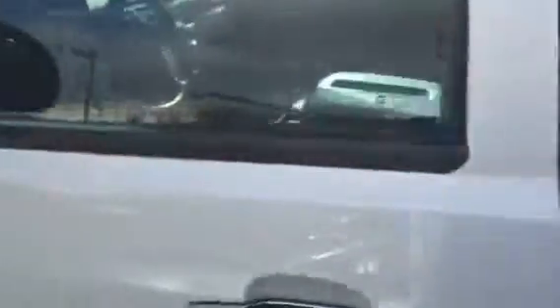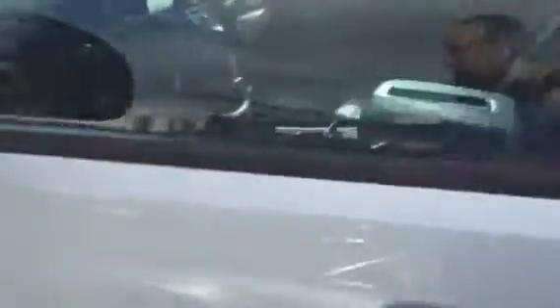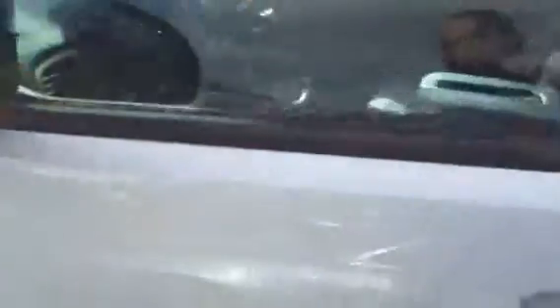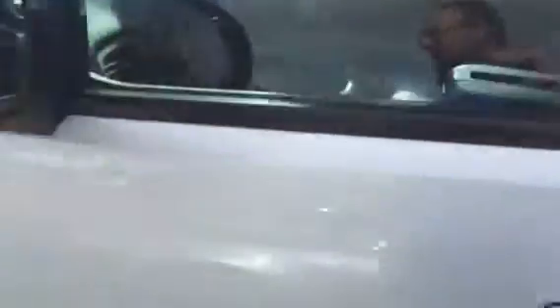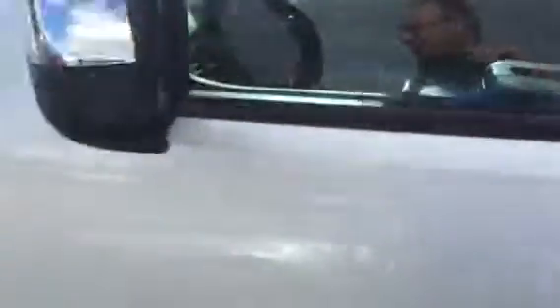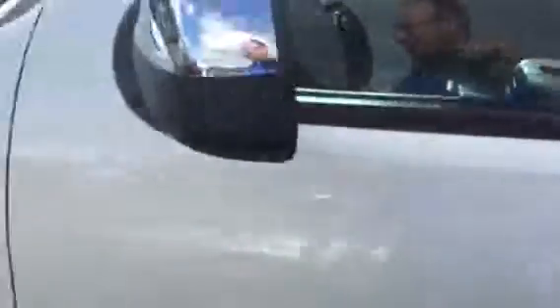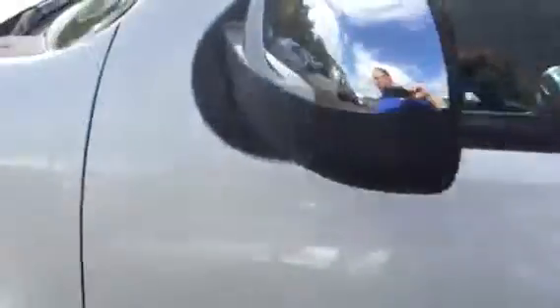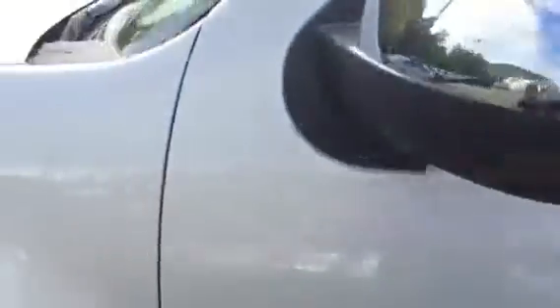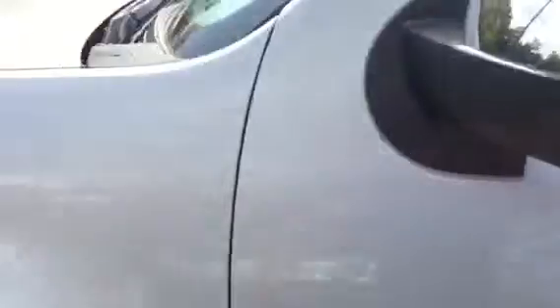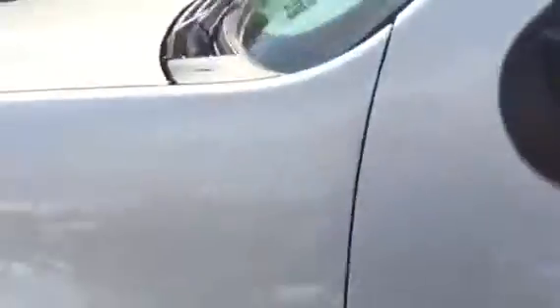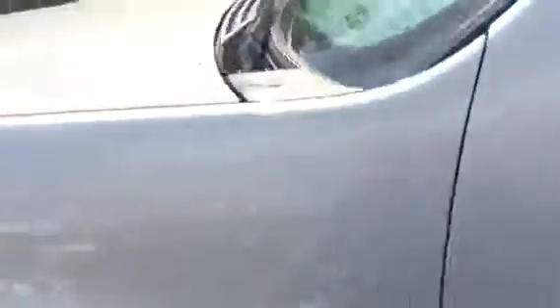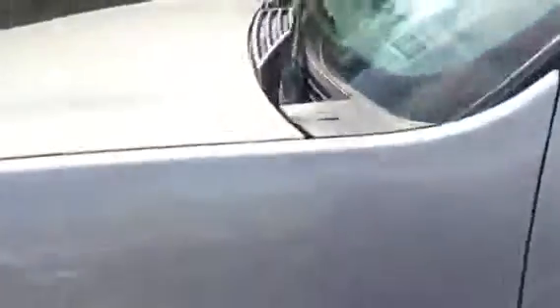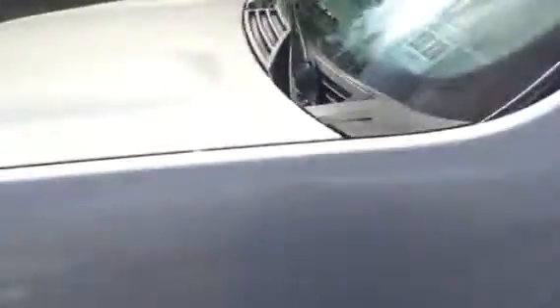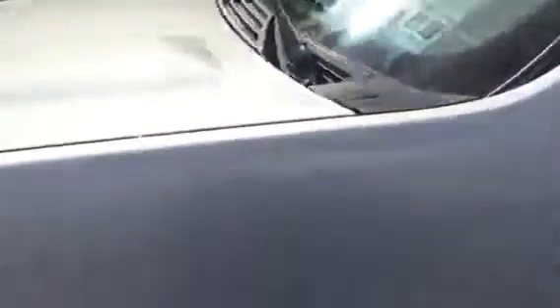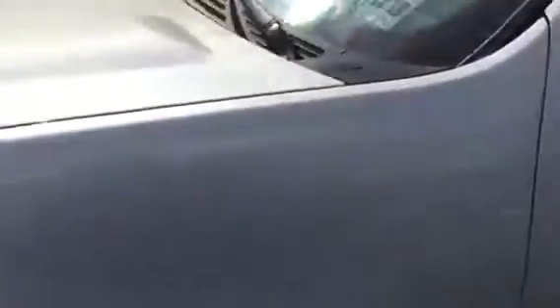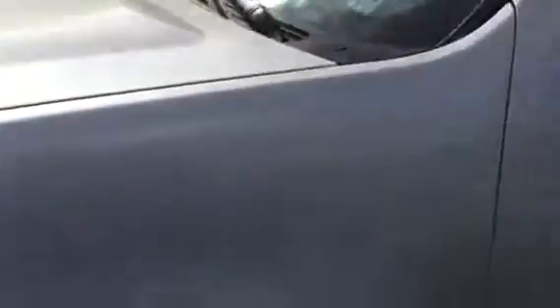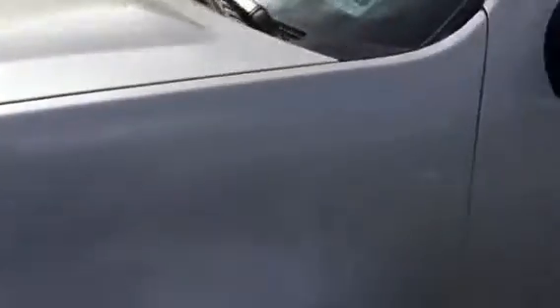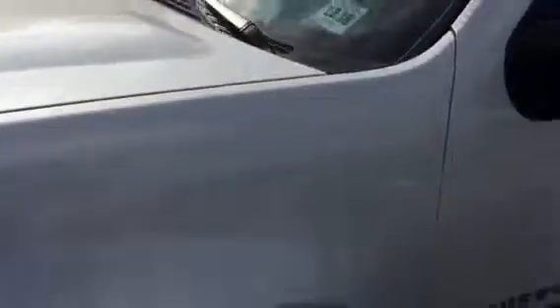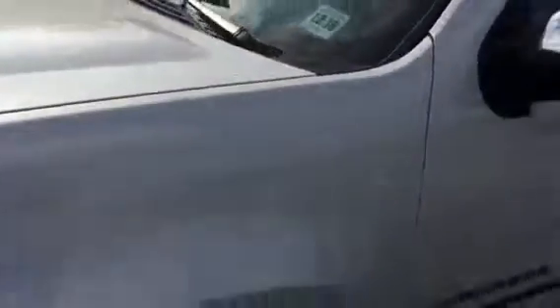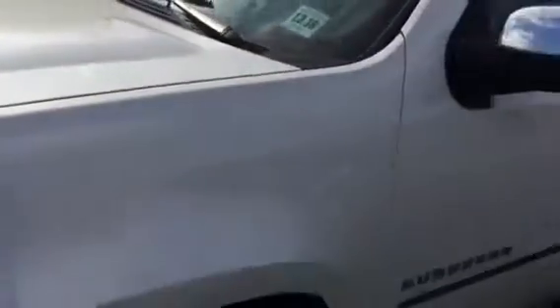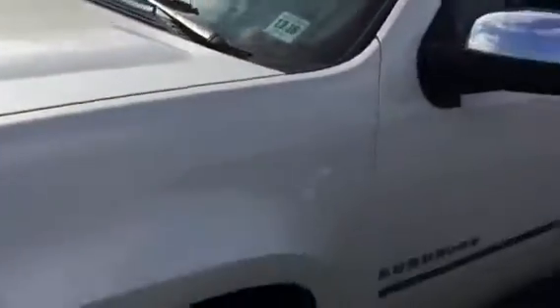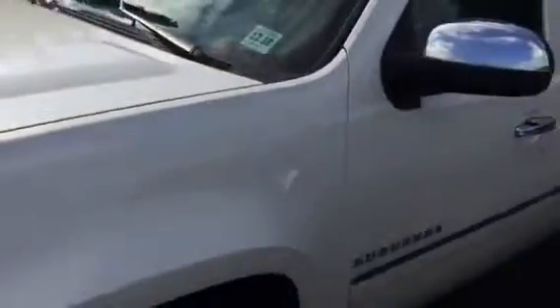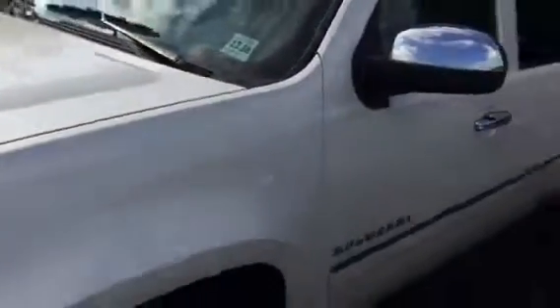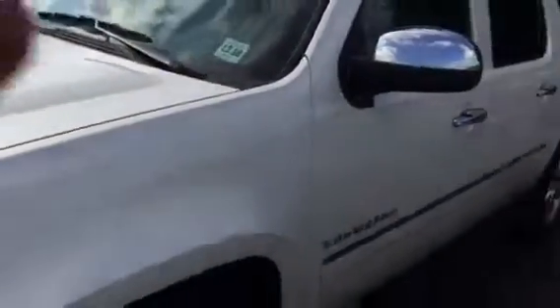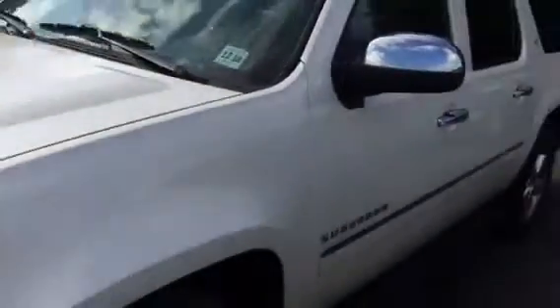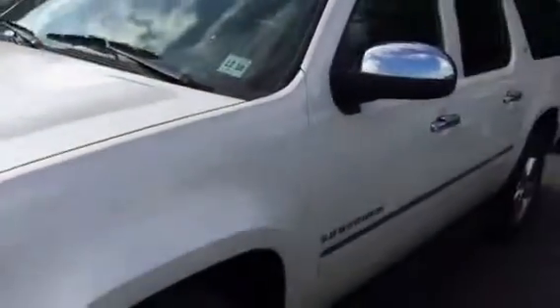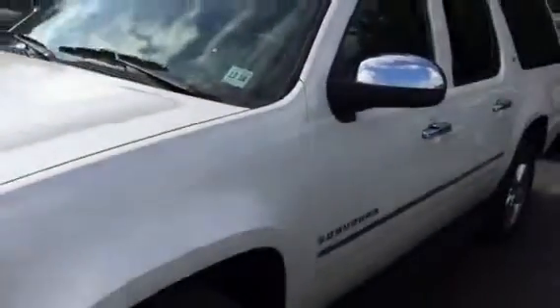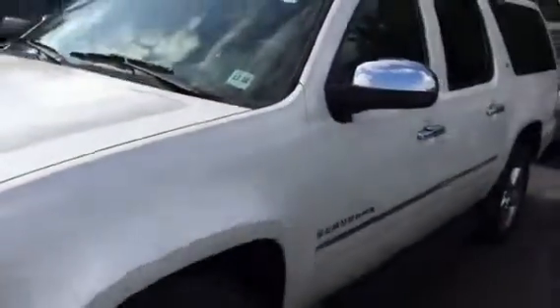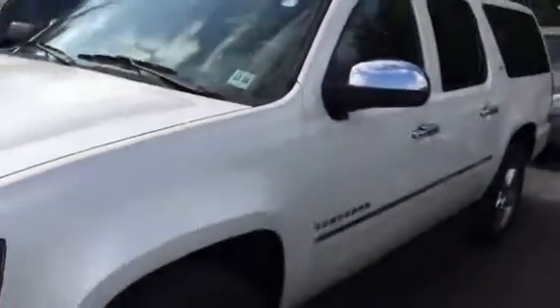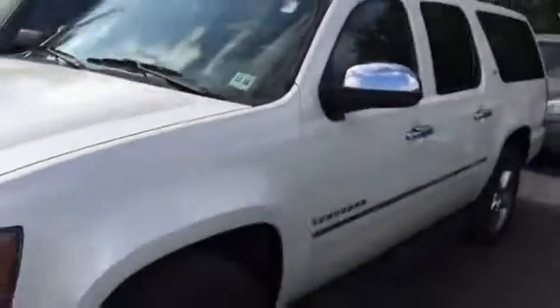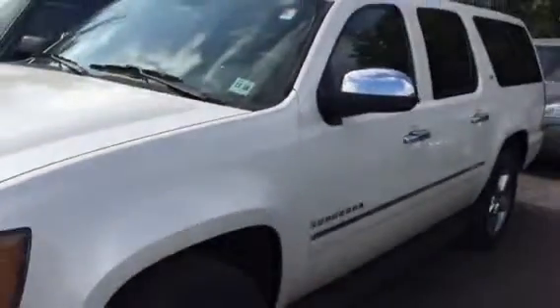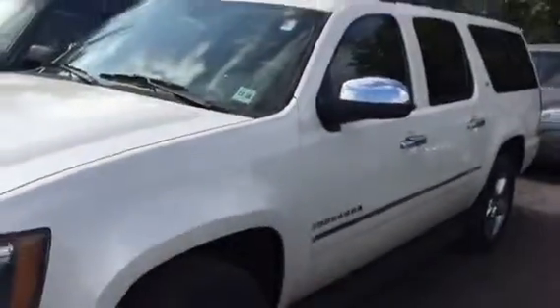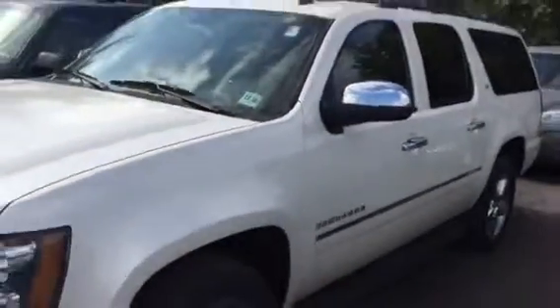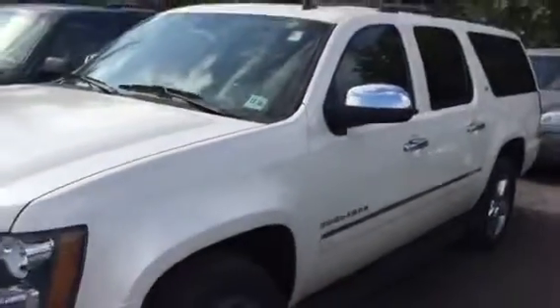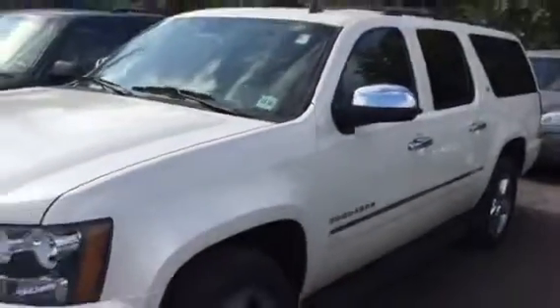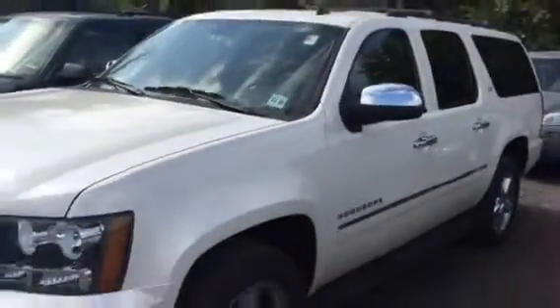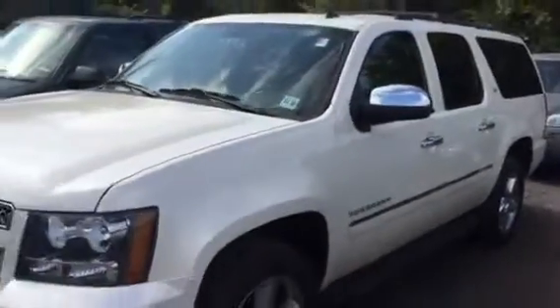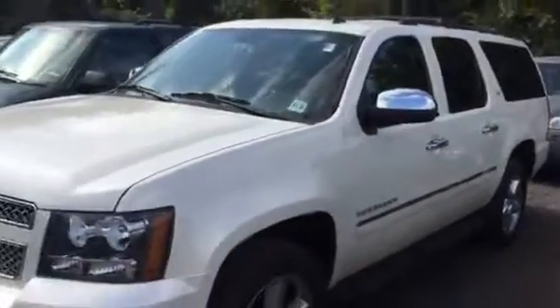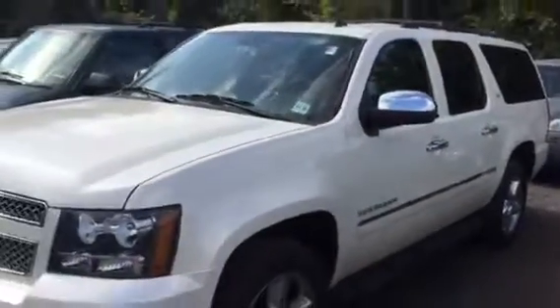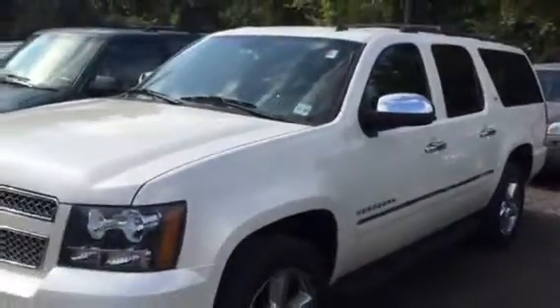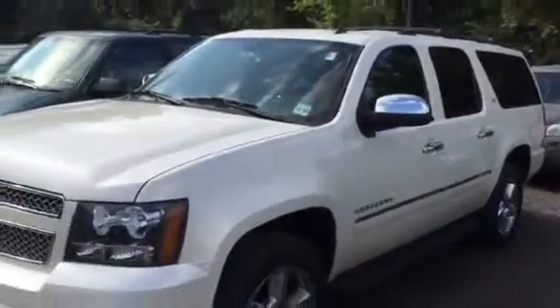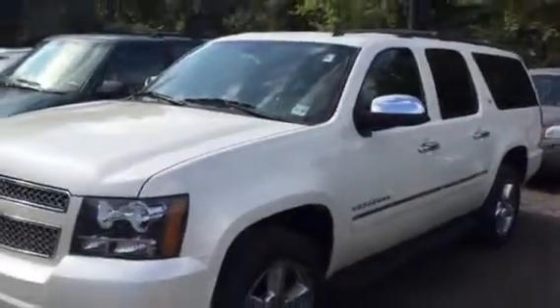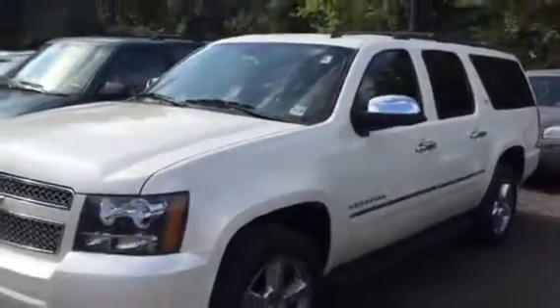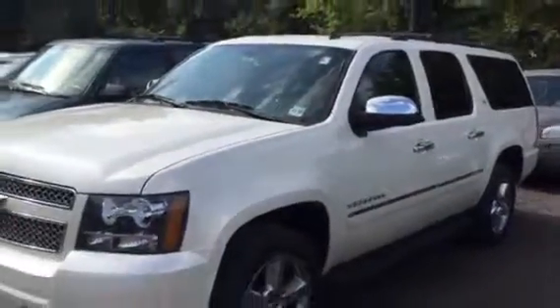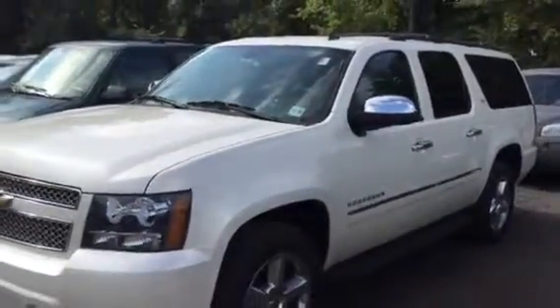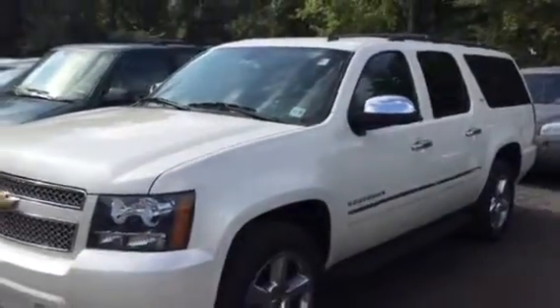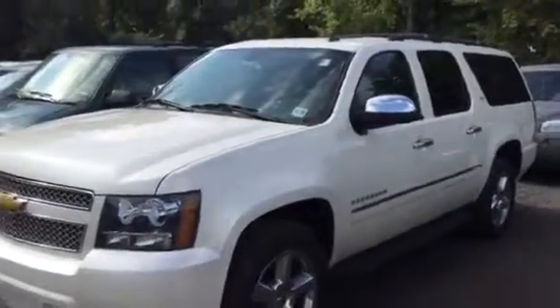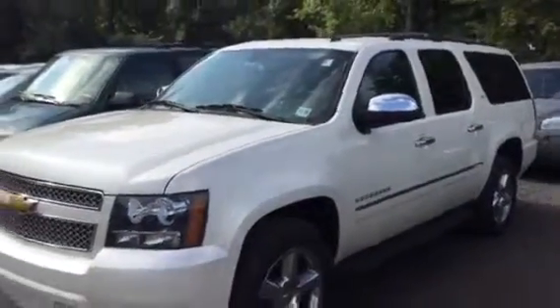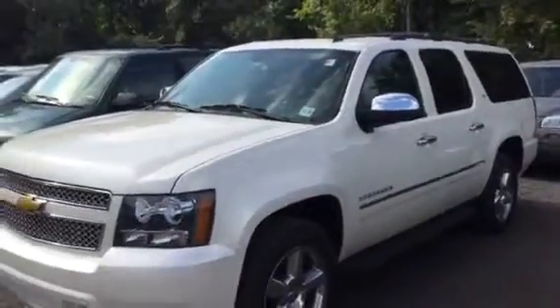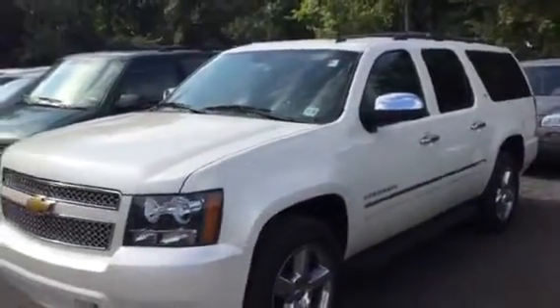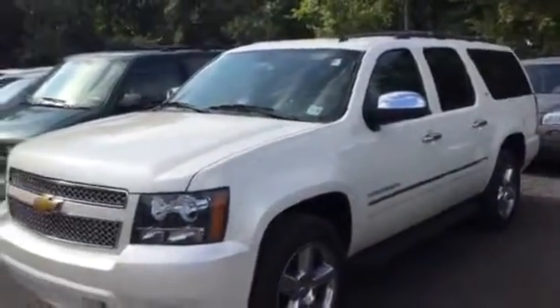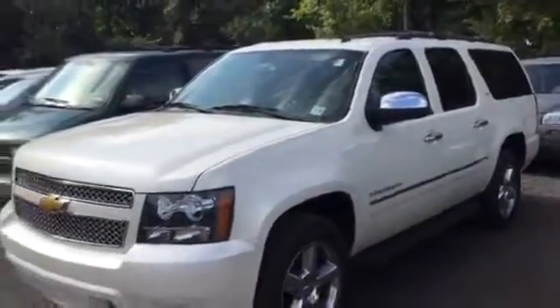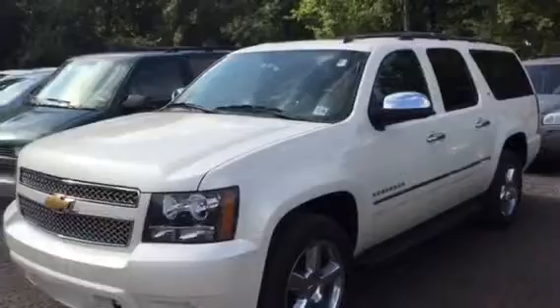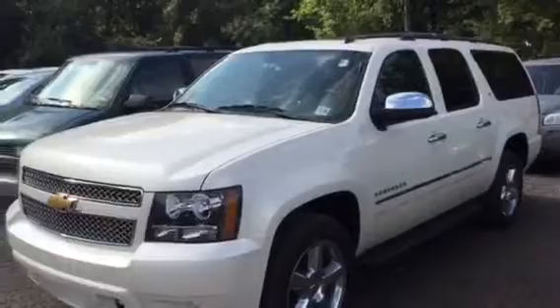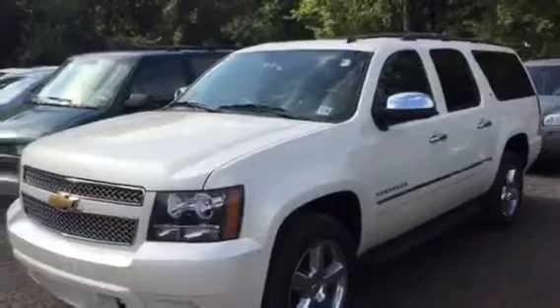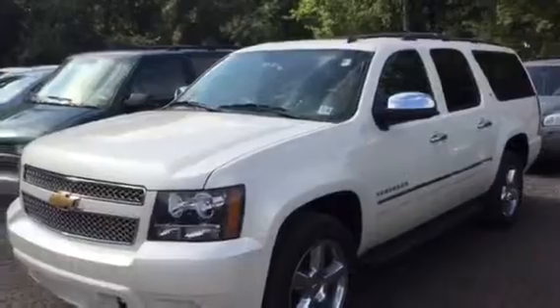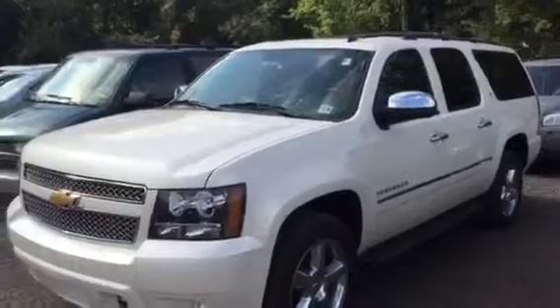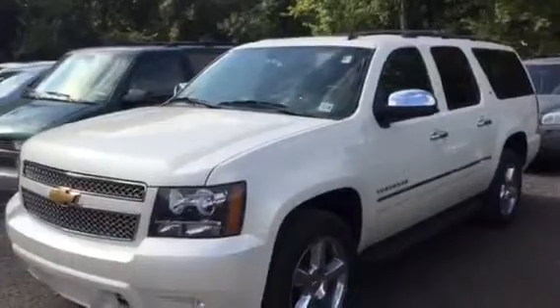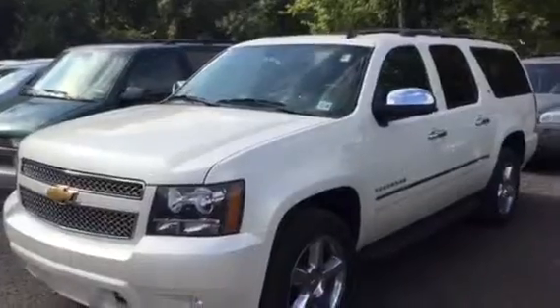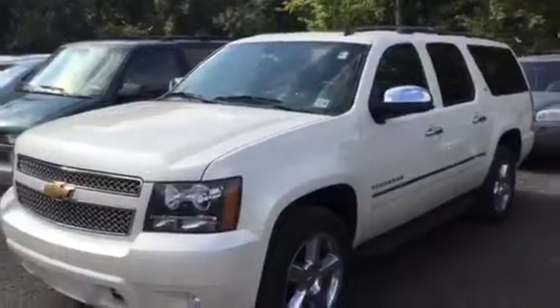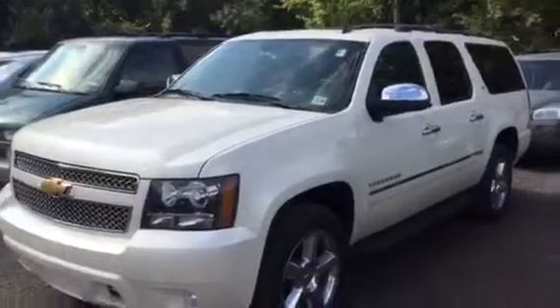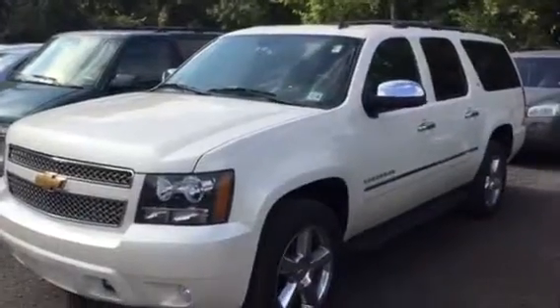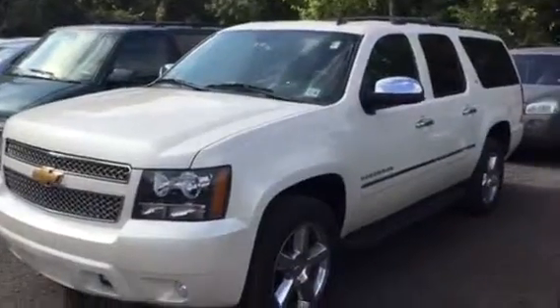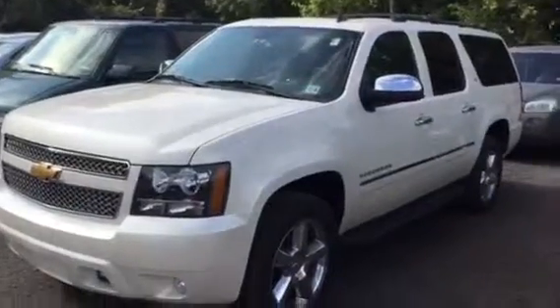Once we detail this, it's going to look brand new. Let me know what you think.